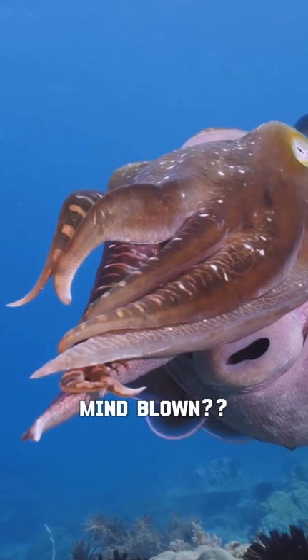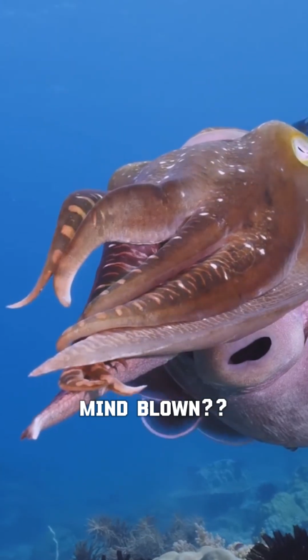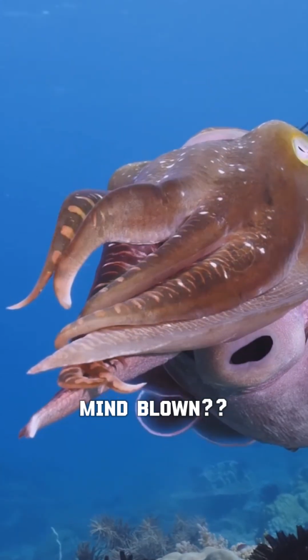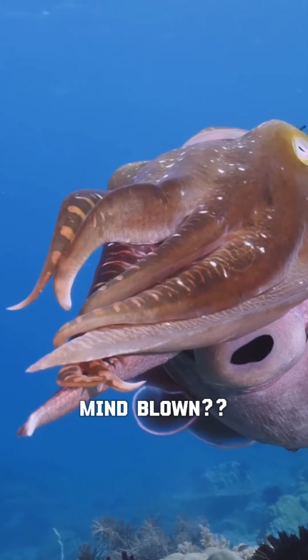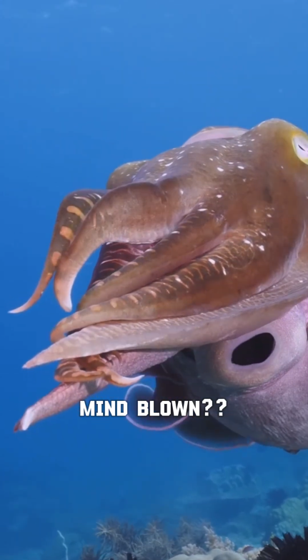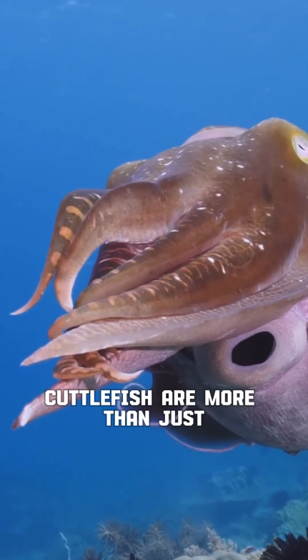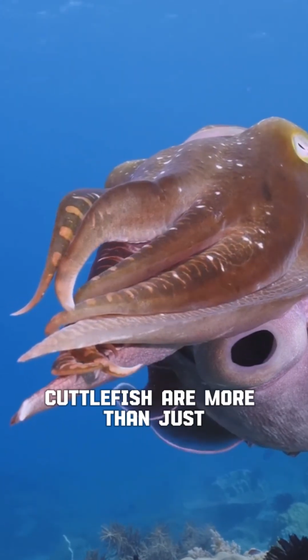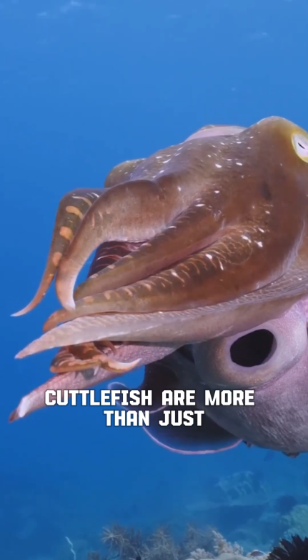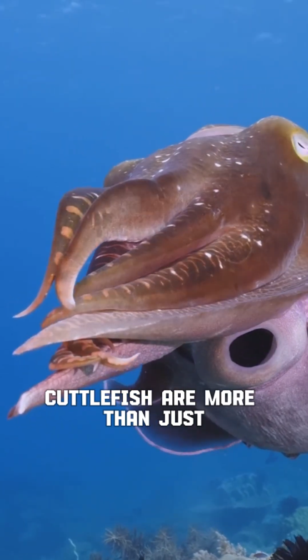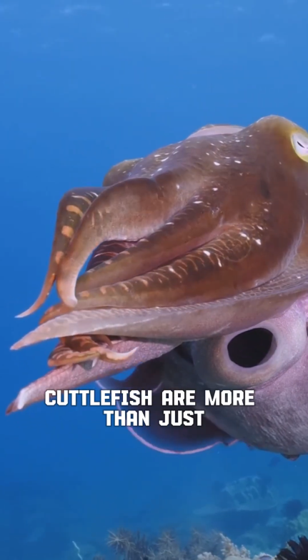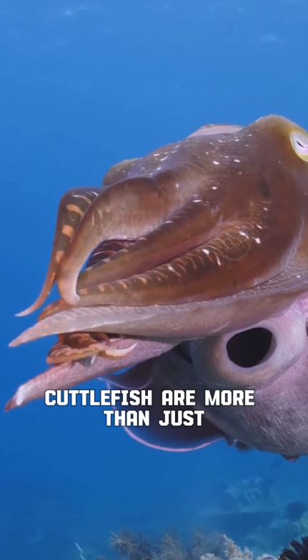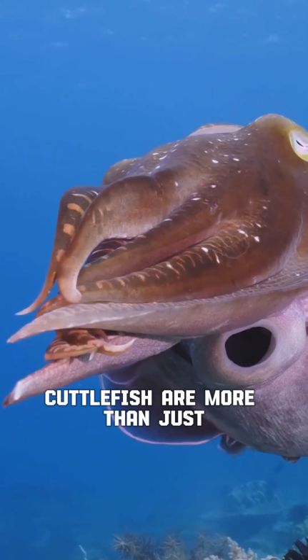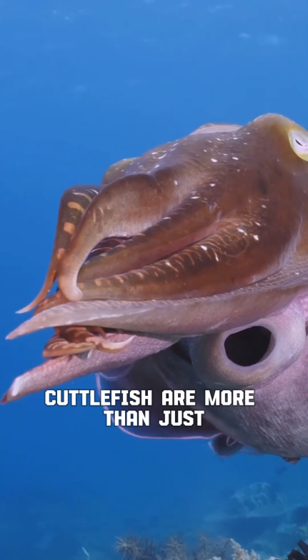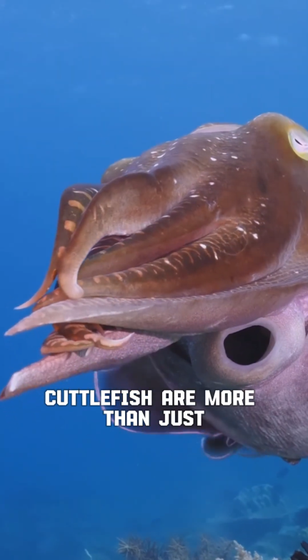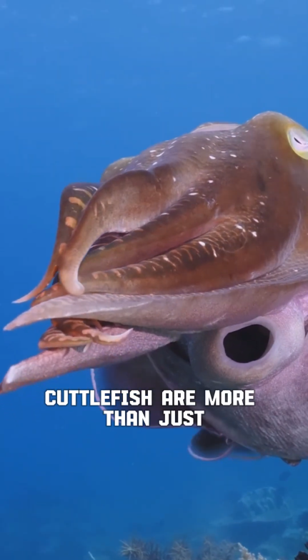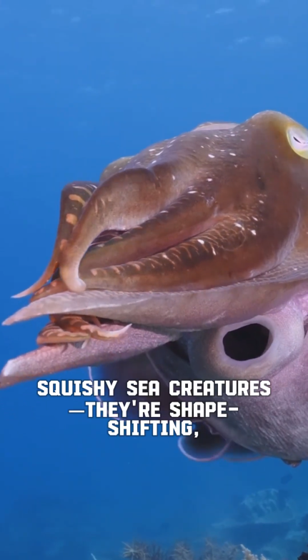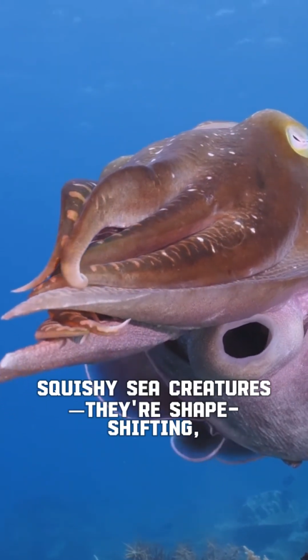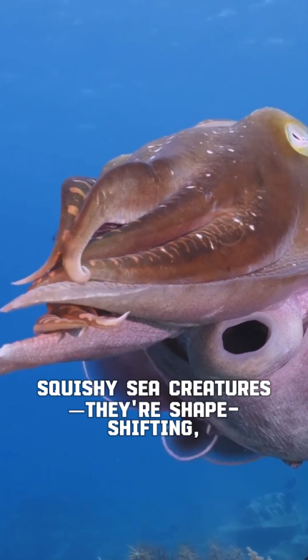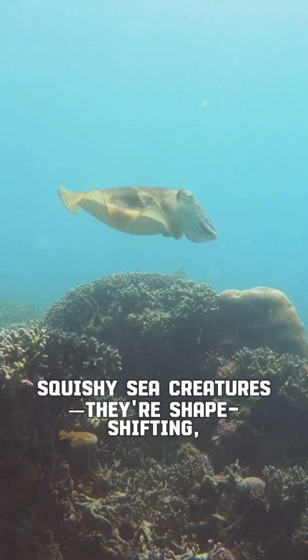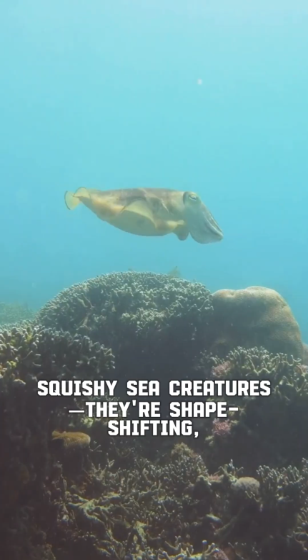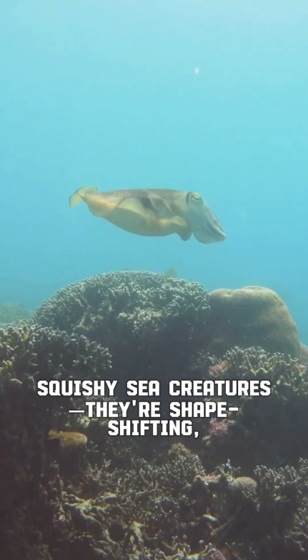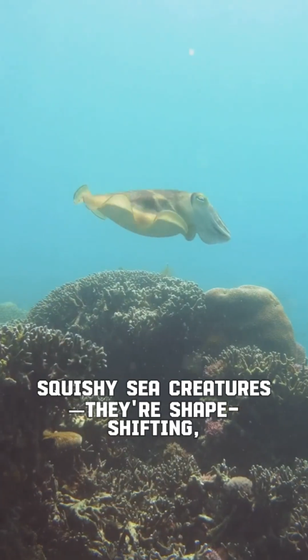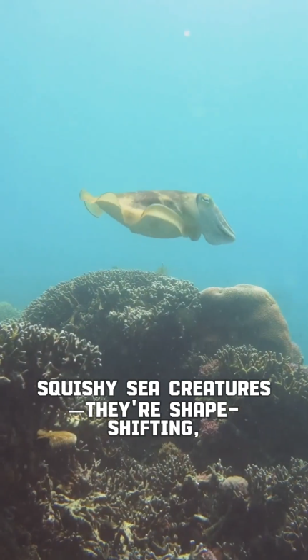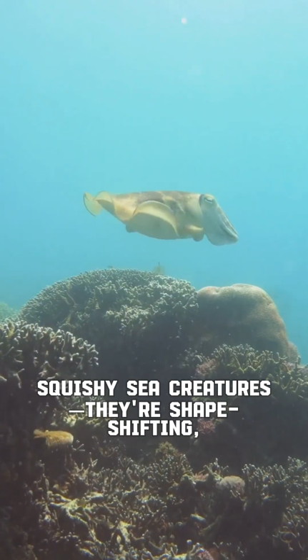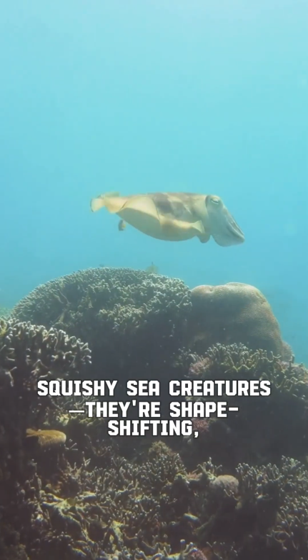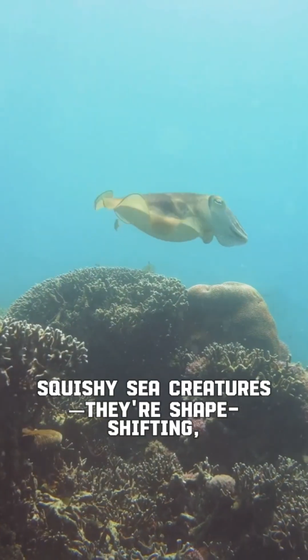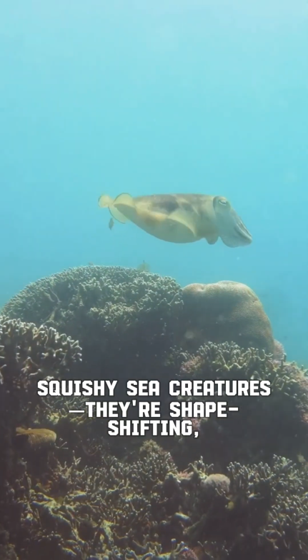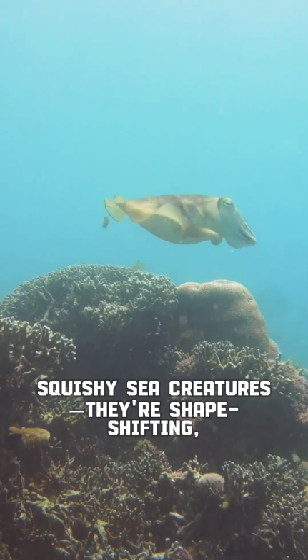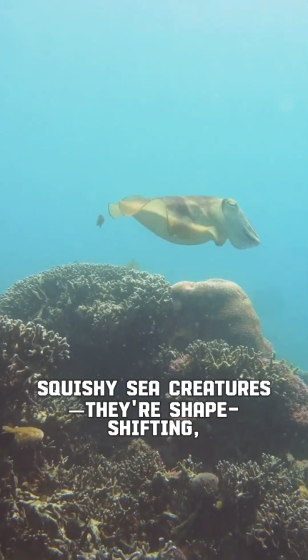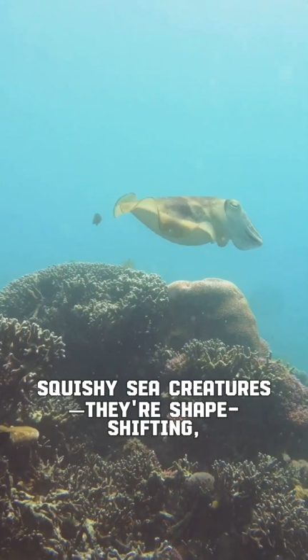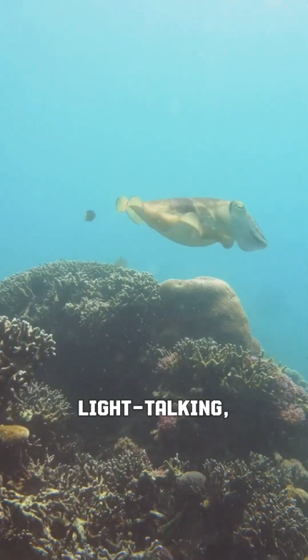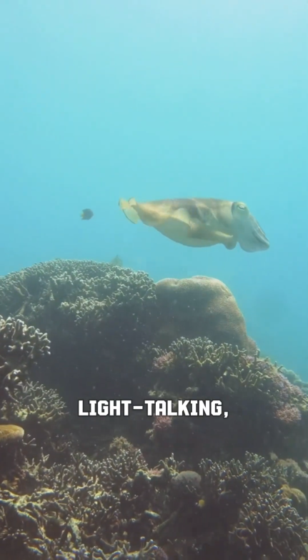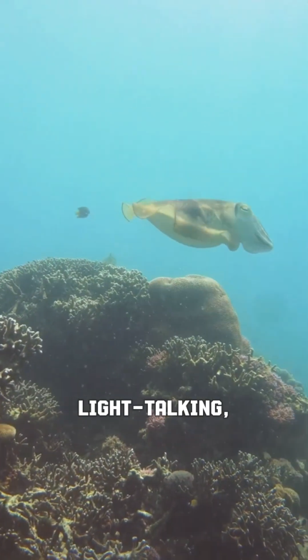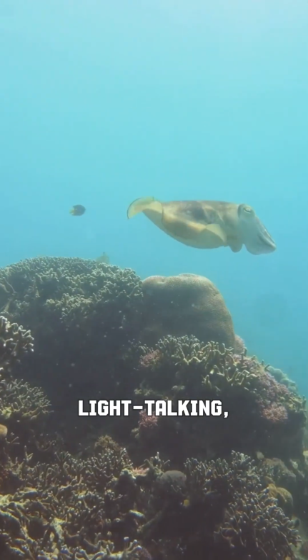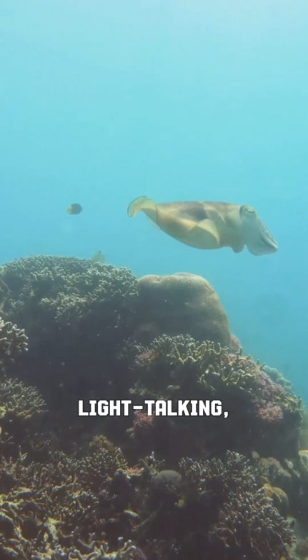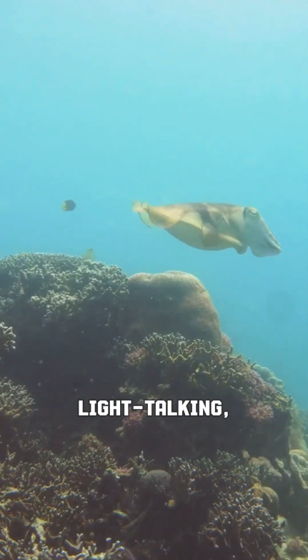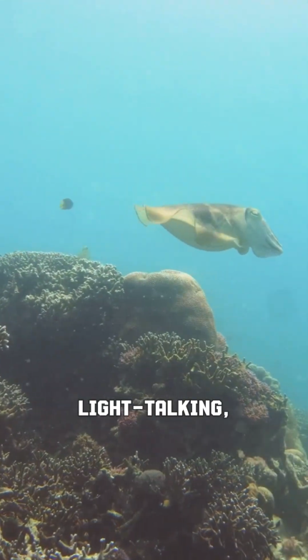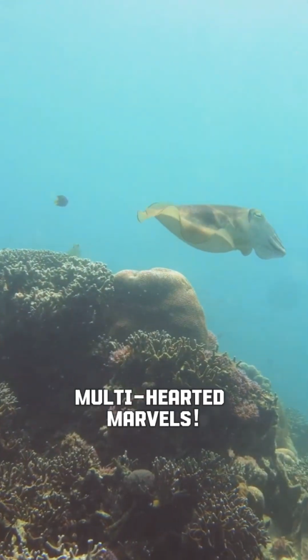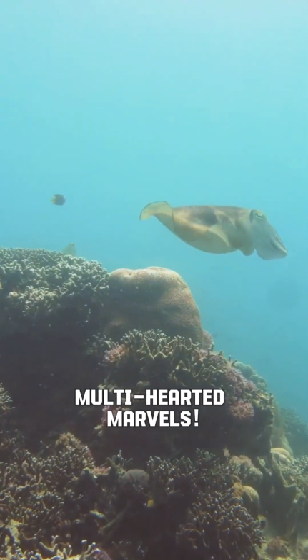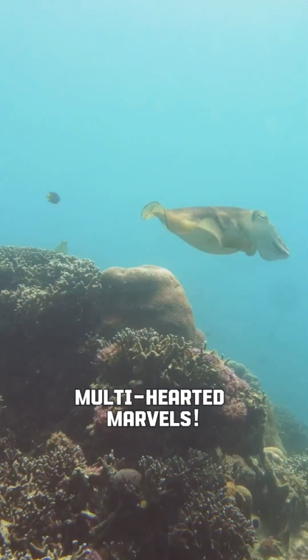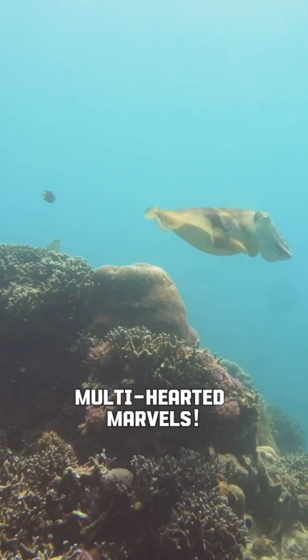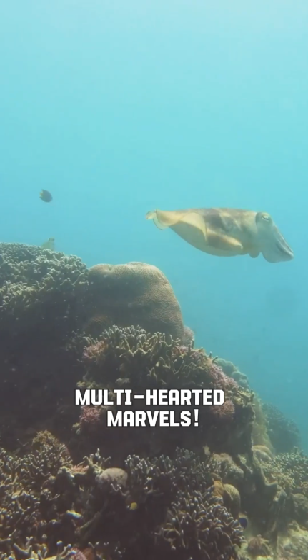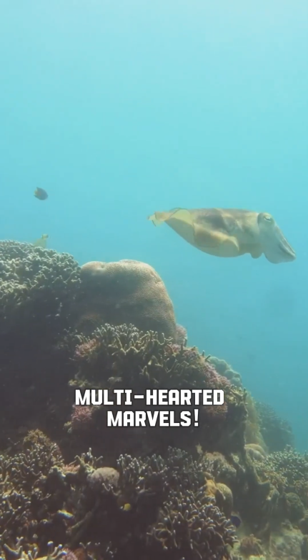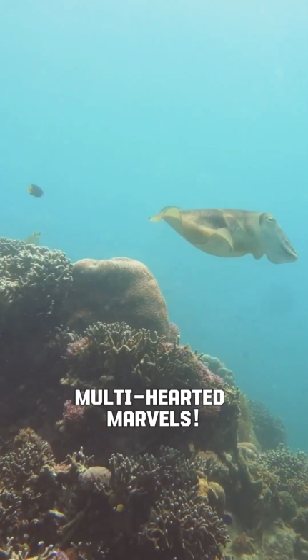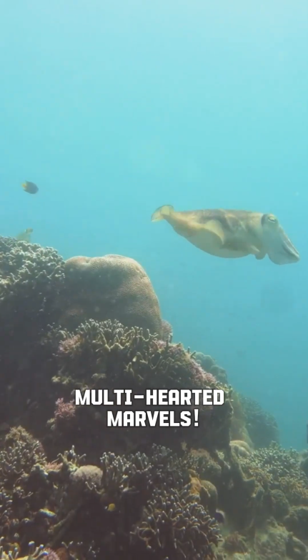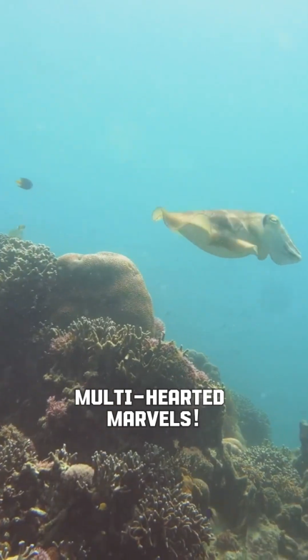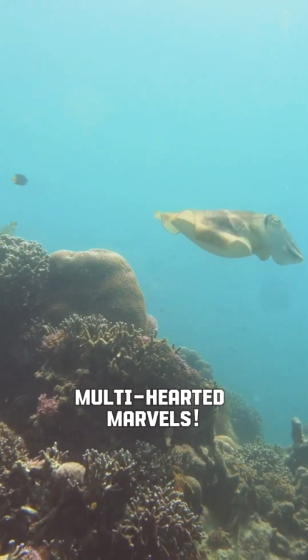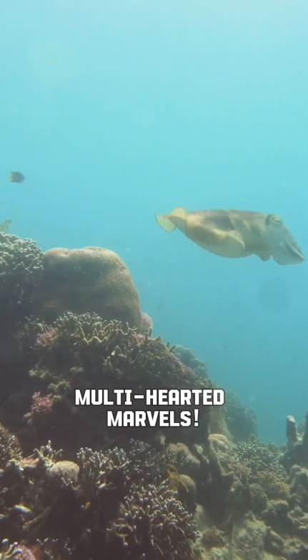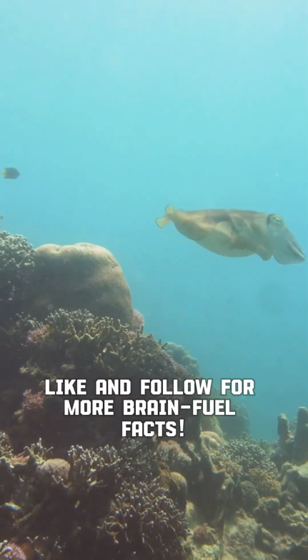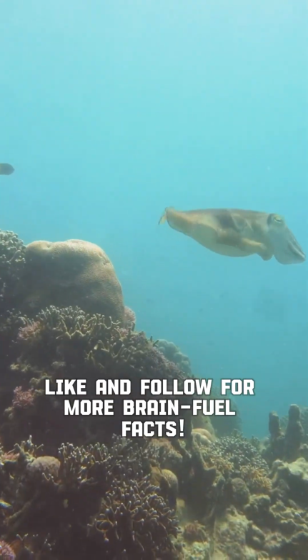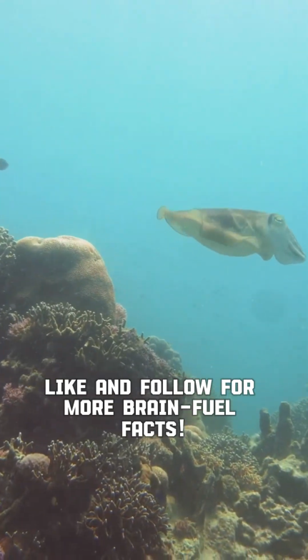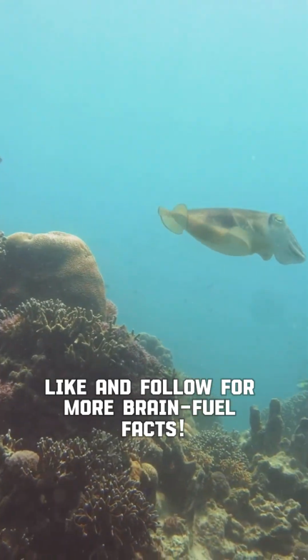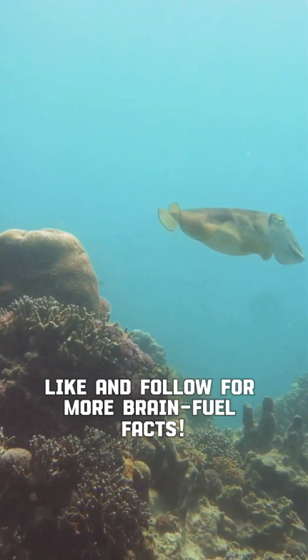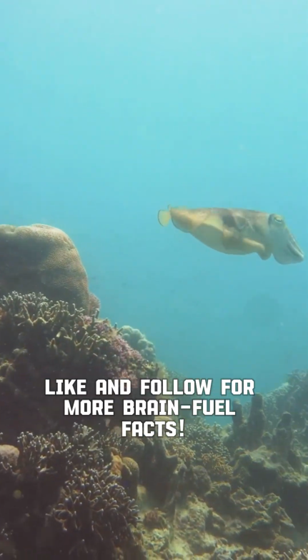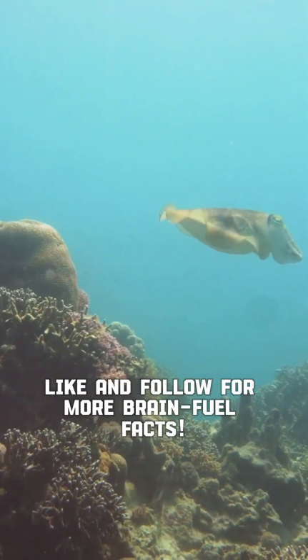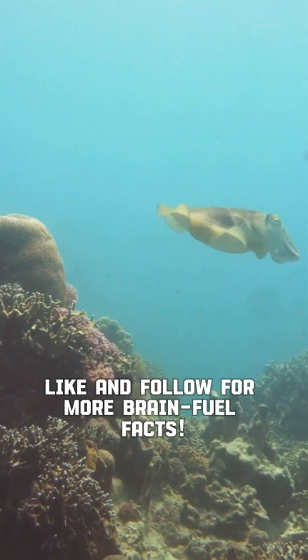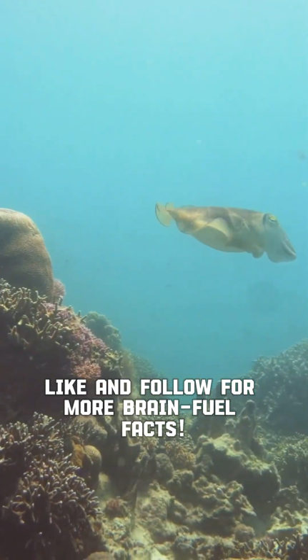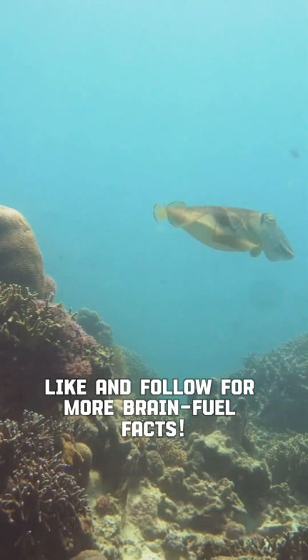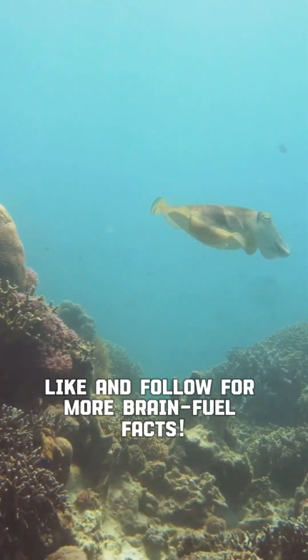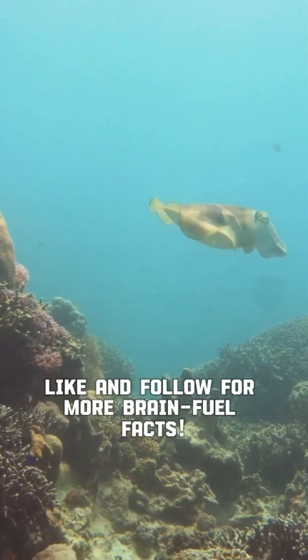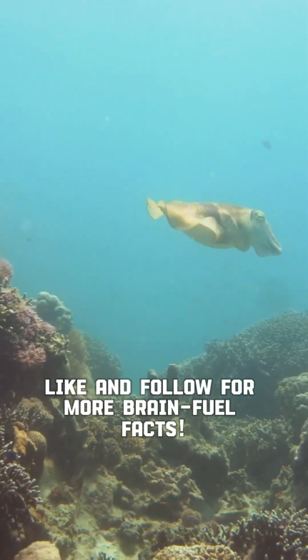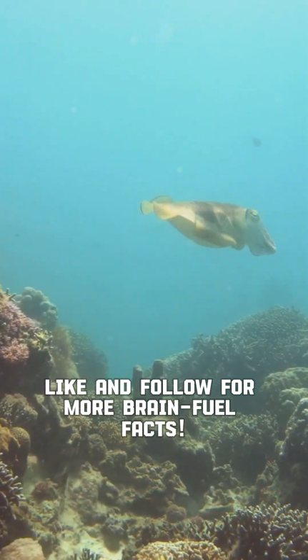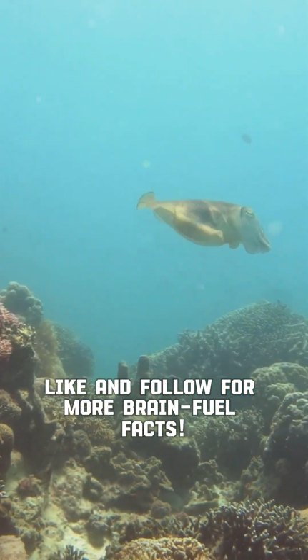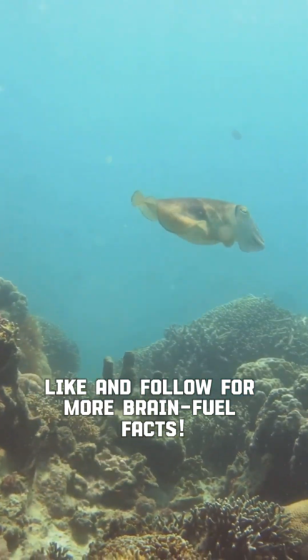Mind blown — cuttlefish are more than just squishy sea creatures; they're shape-shifting, light-talking, multi-hearted marvels. Like and follow for more brain-fuel facts.